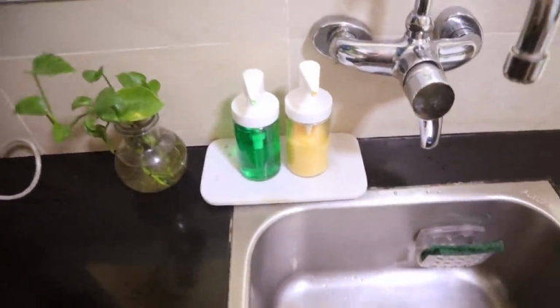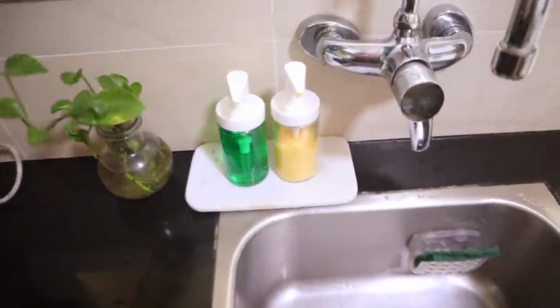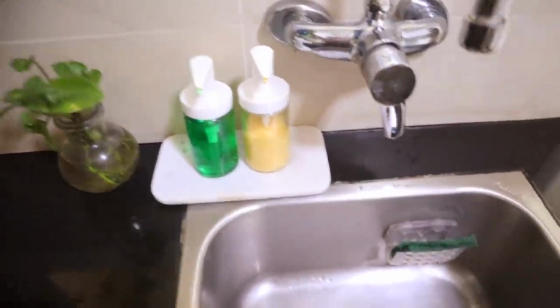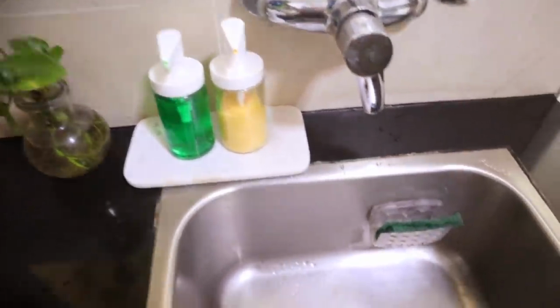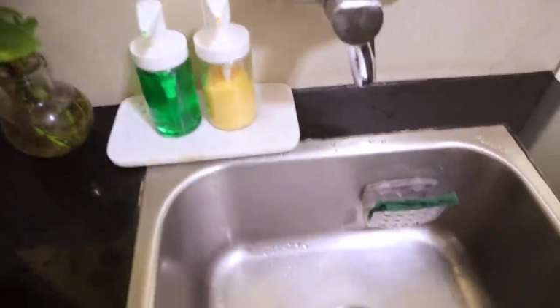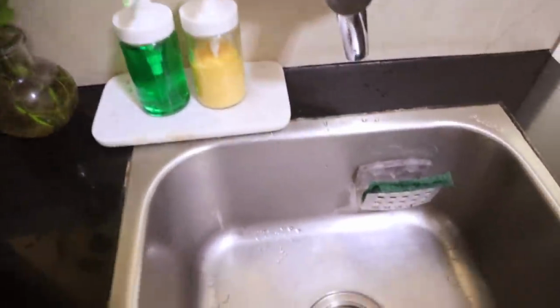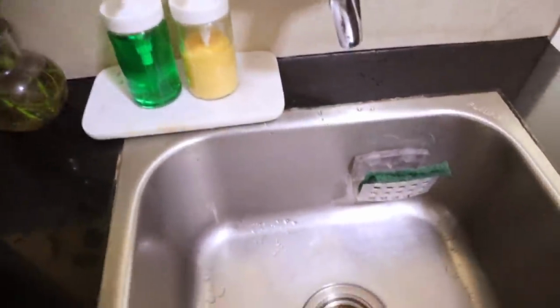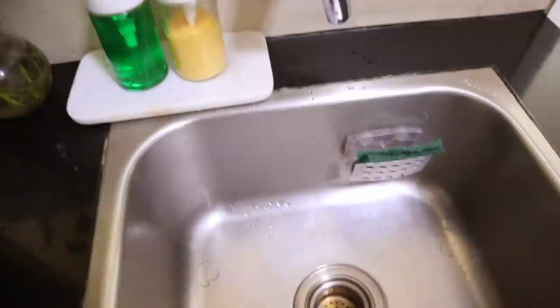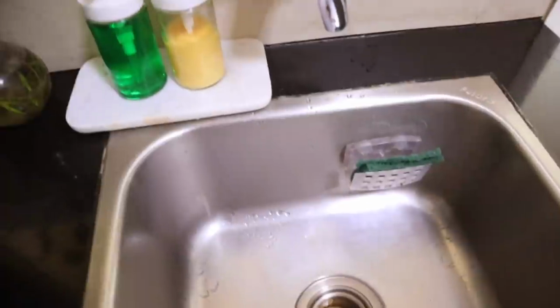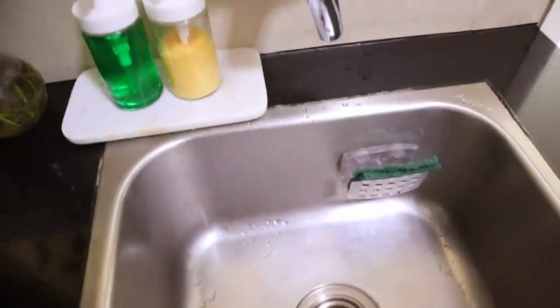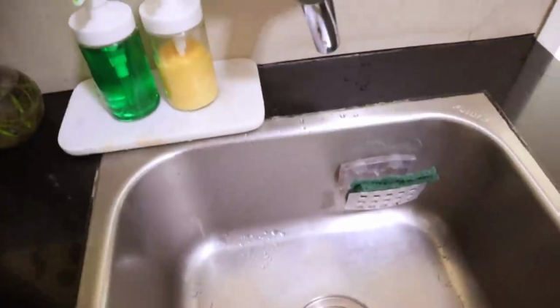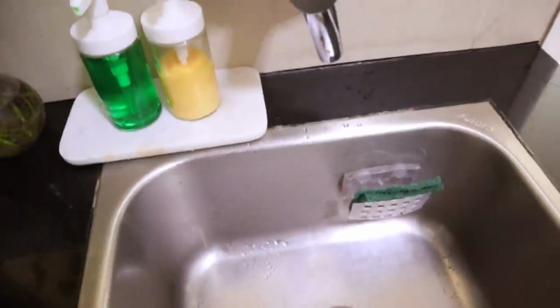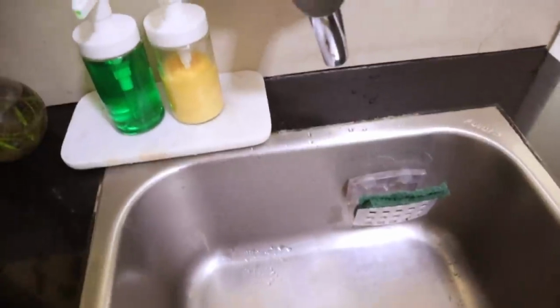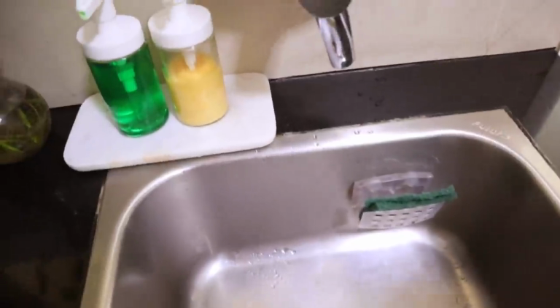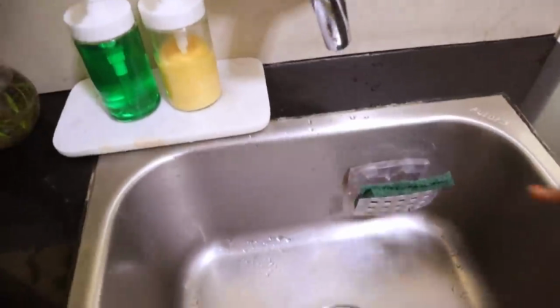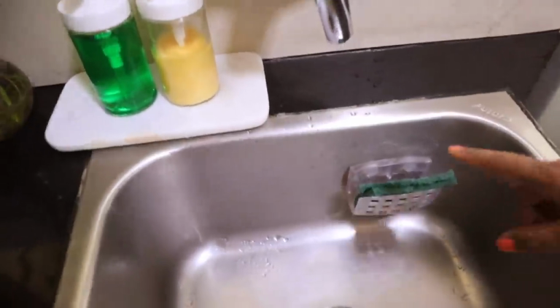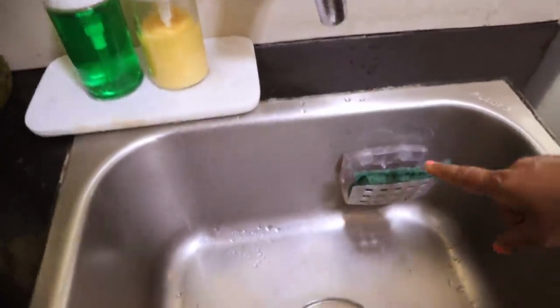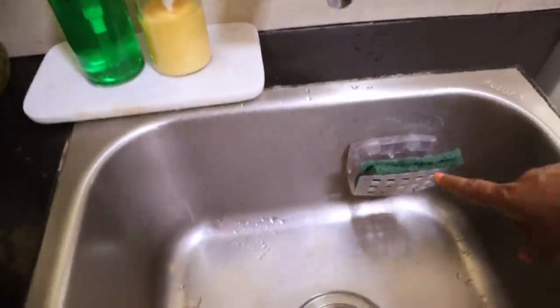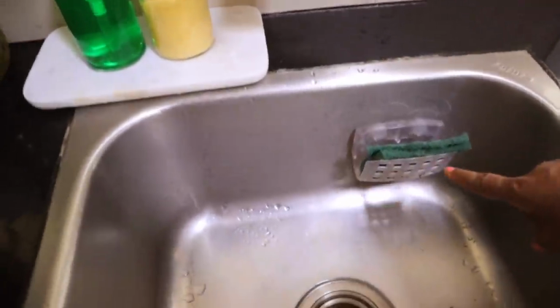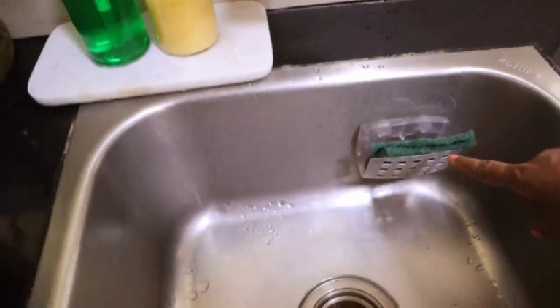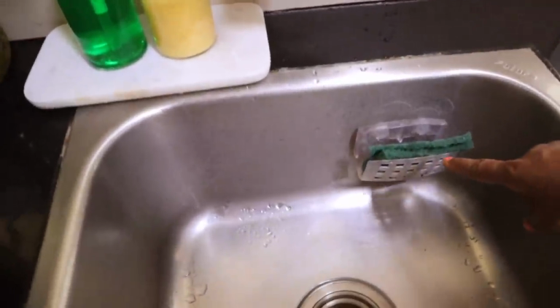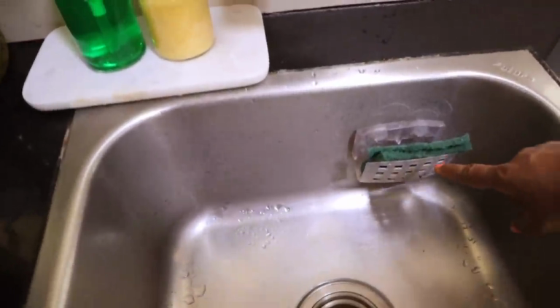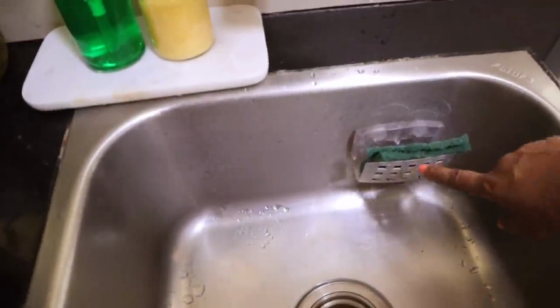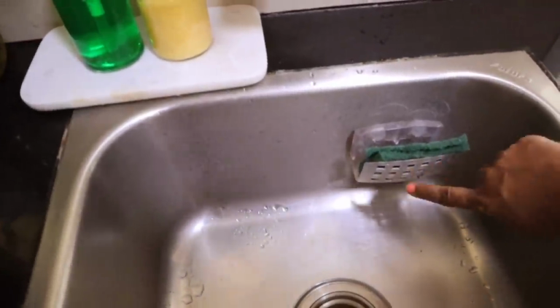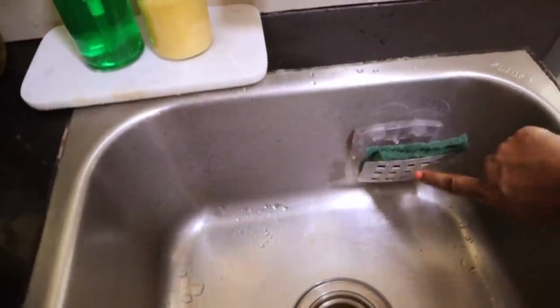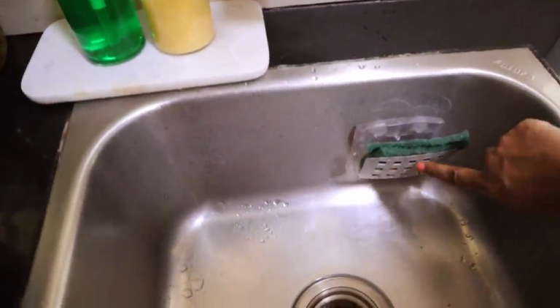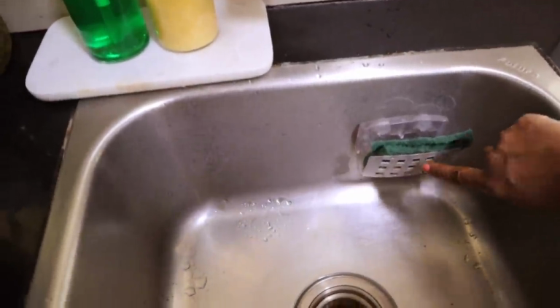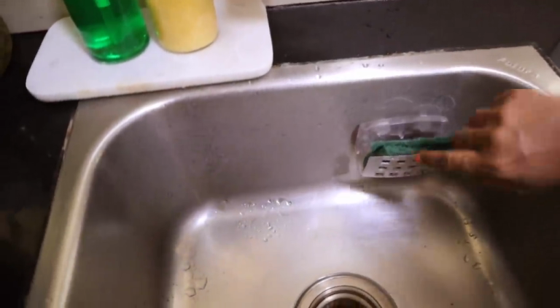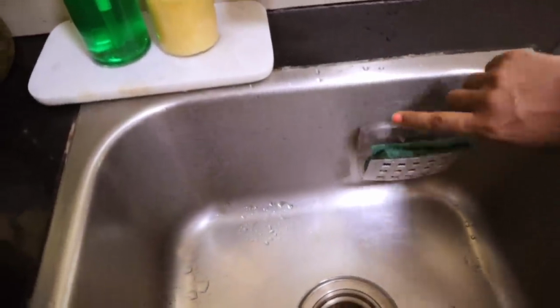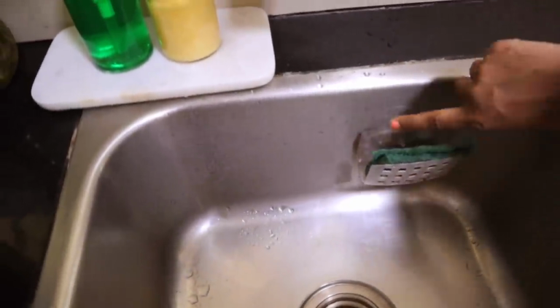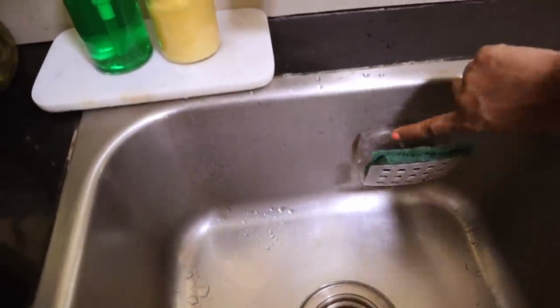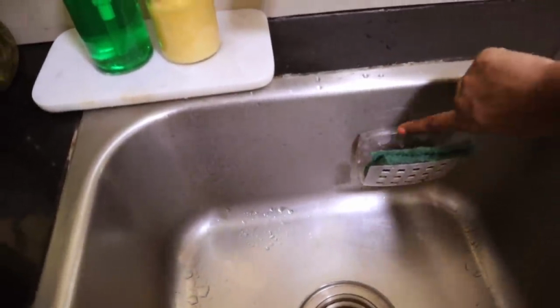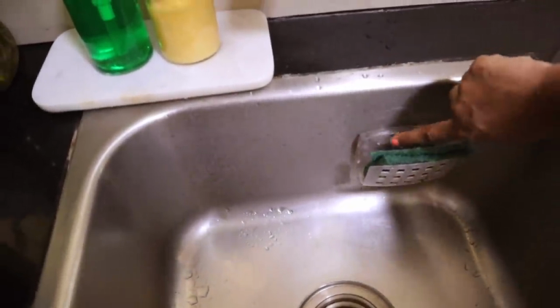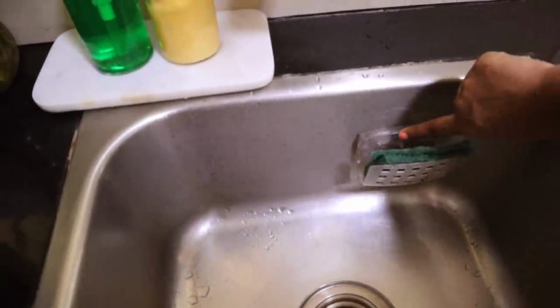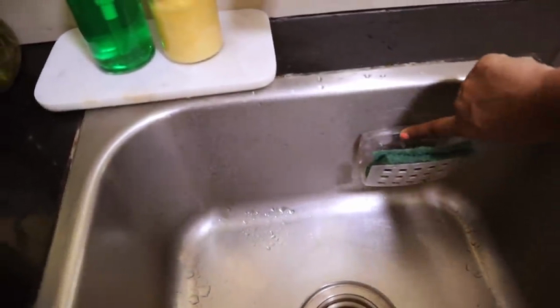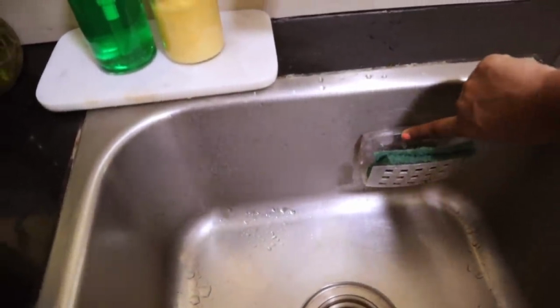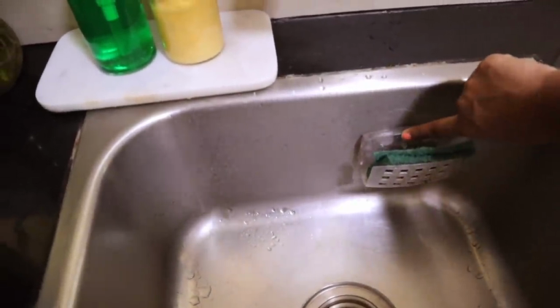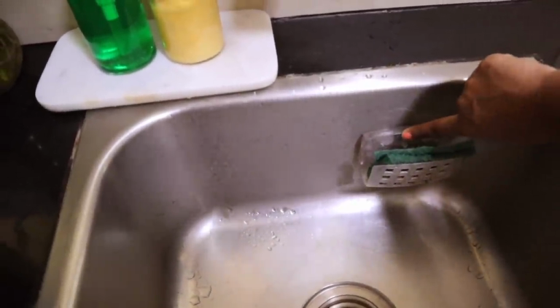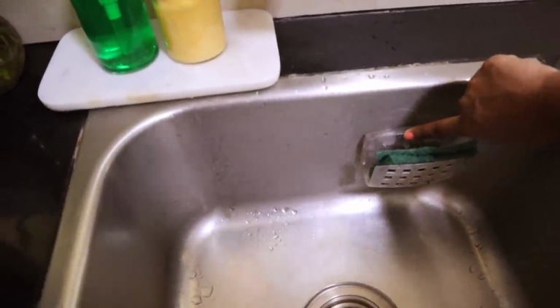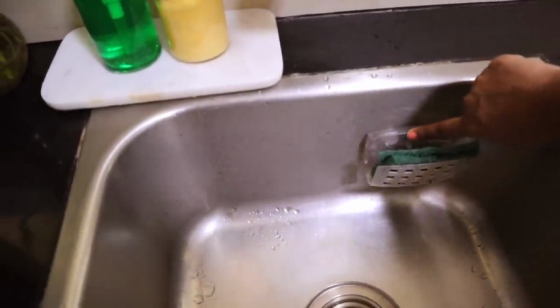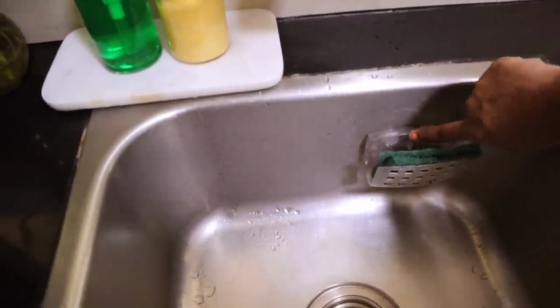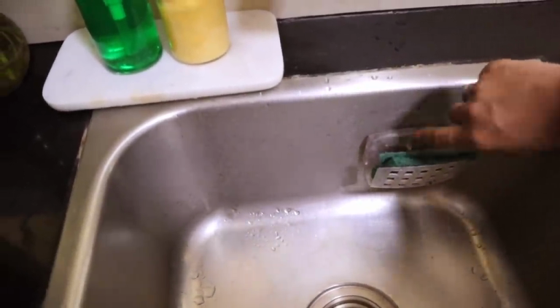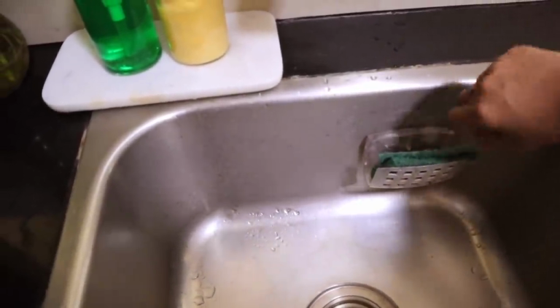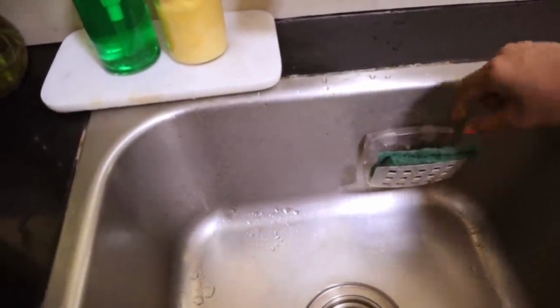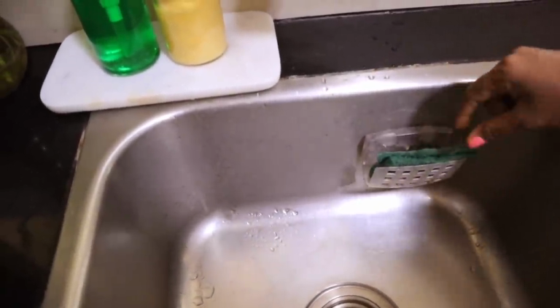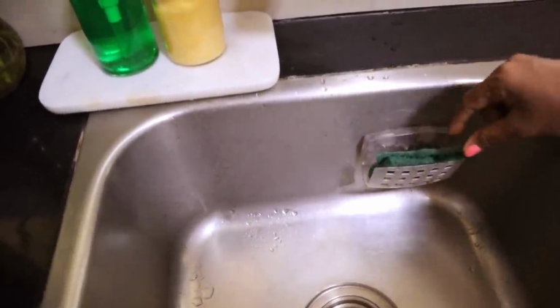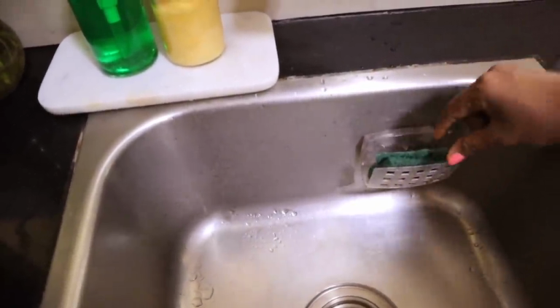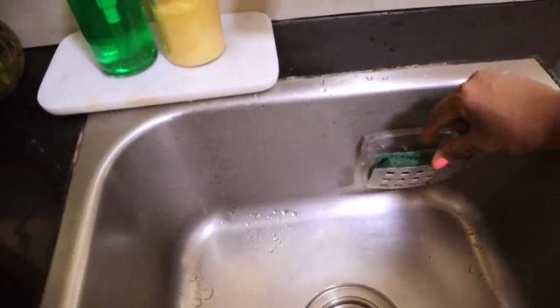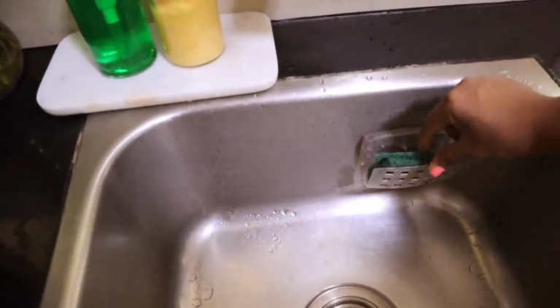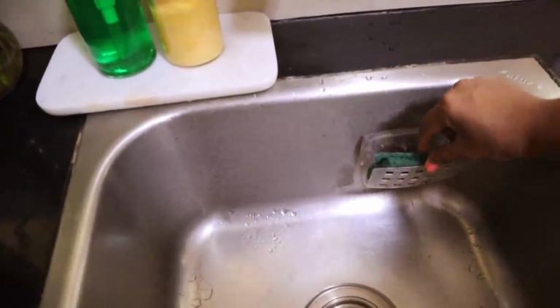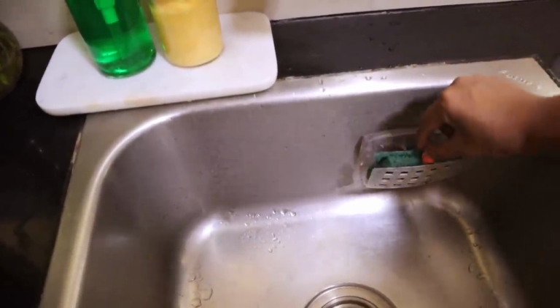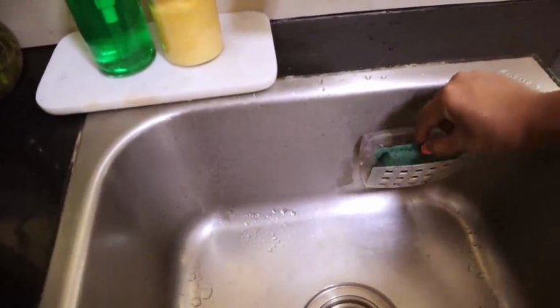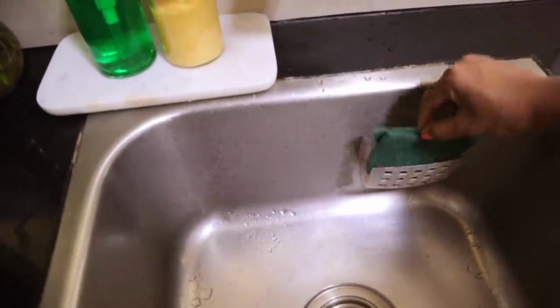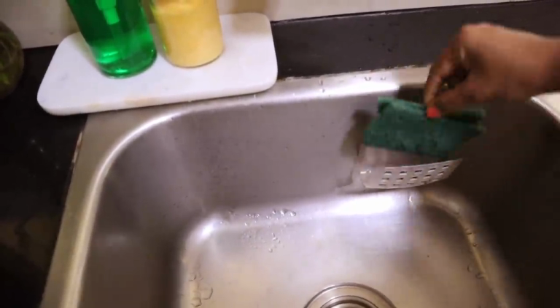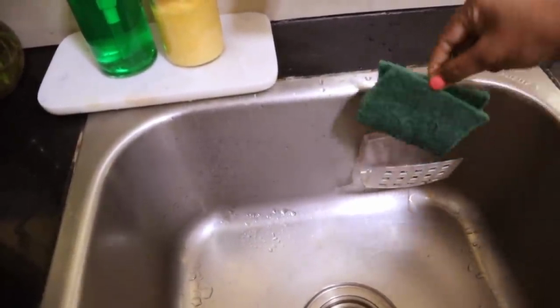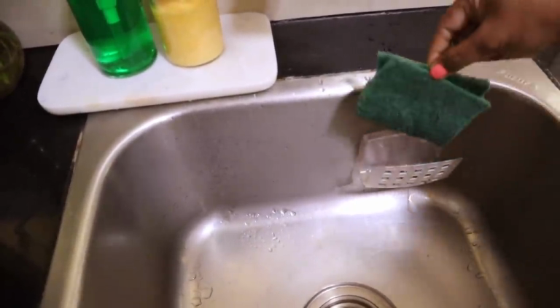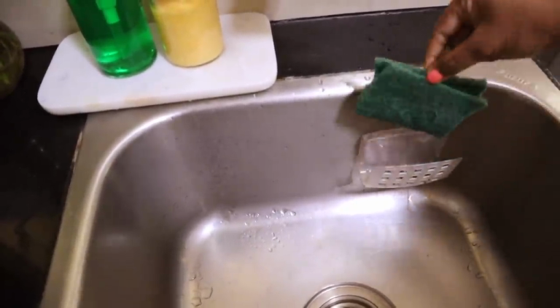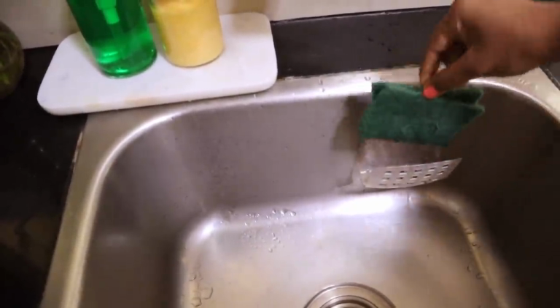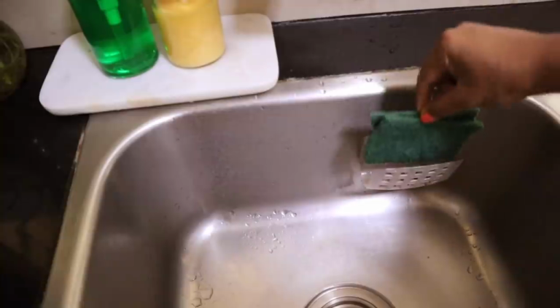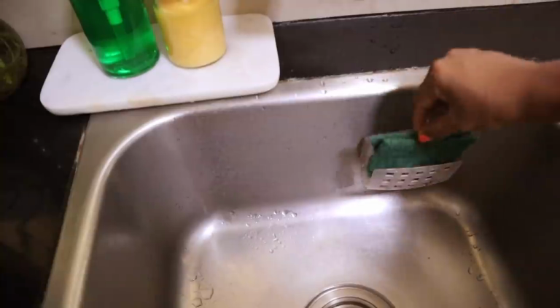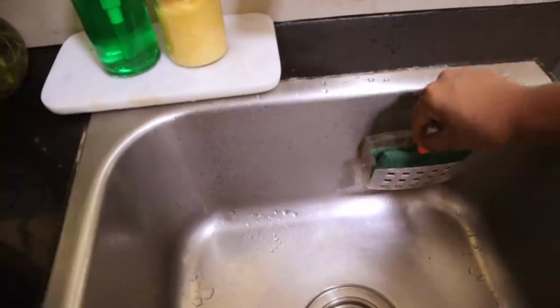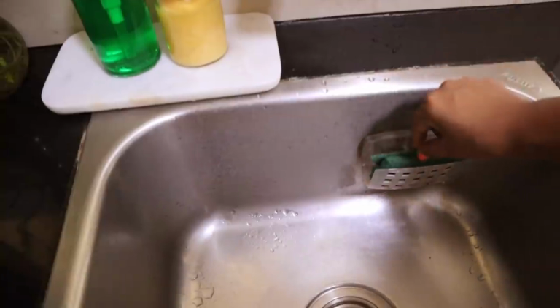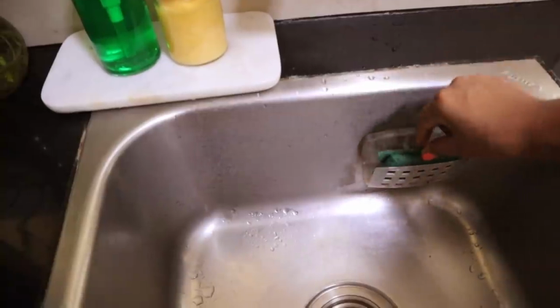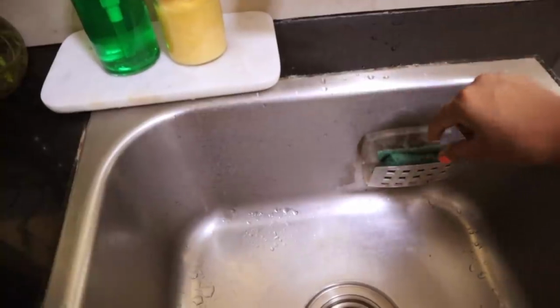By the way, I got this utensil scrub holder from Amazon — it has a suction cup behind it which sticks to the surface.